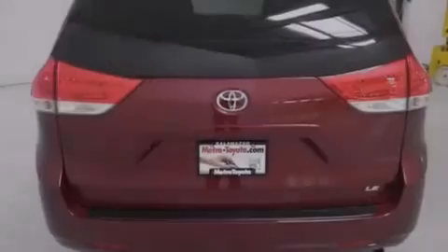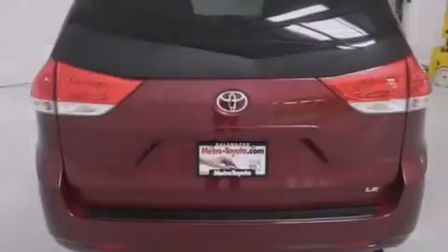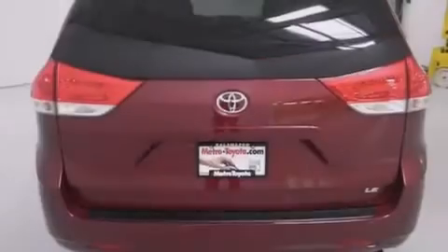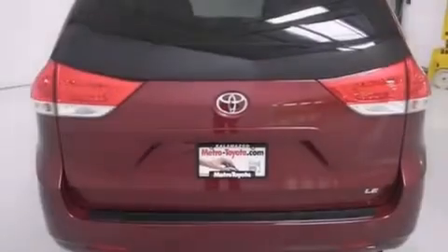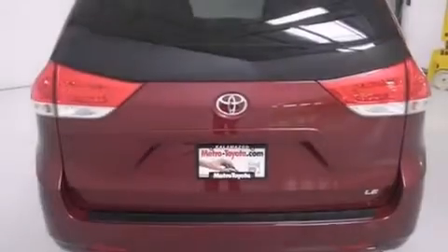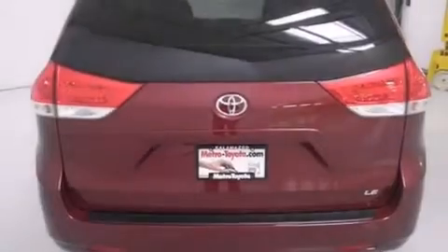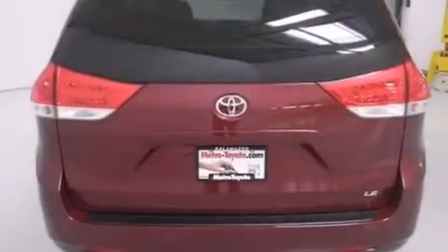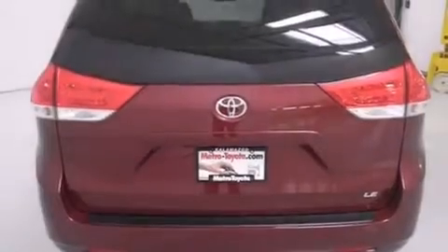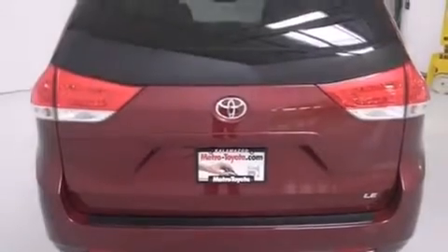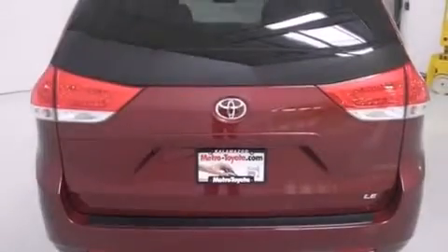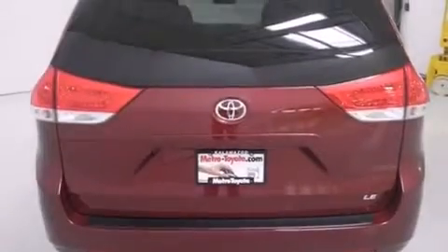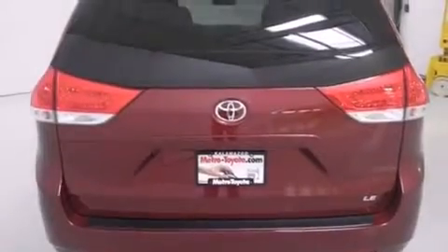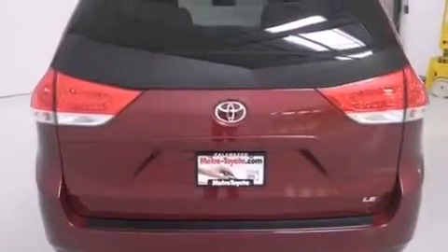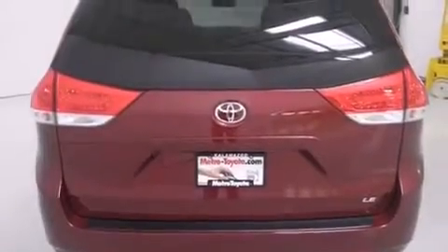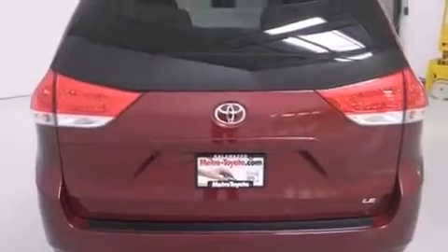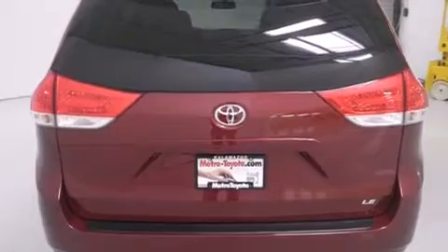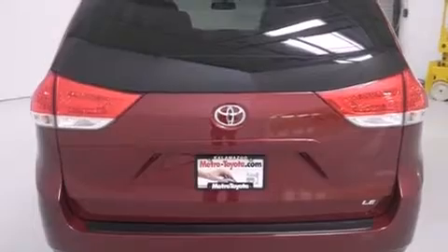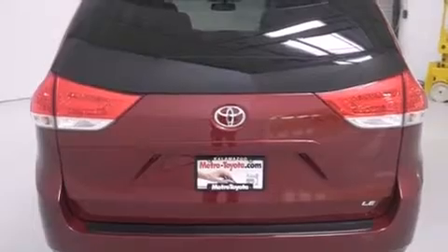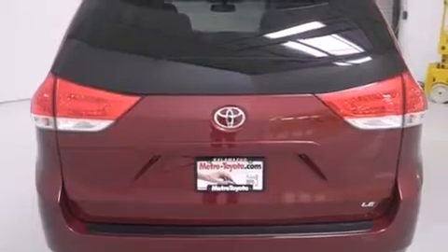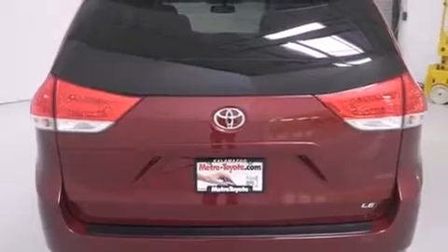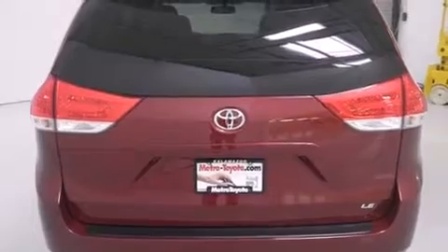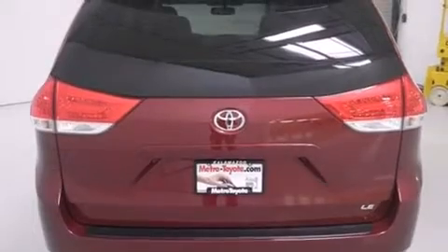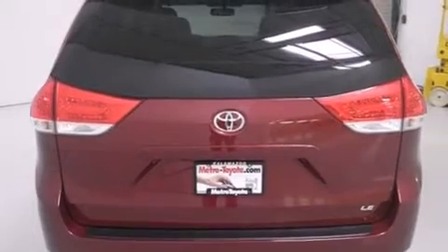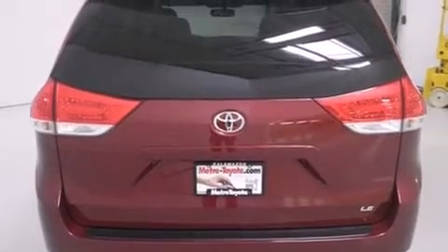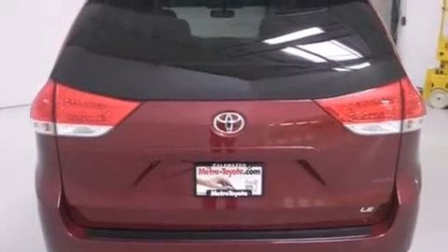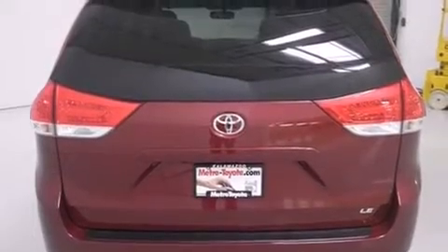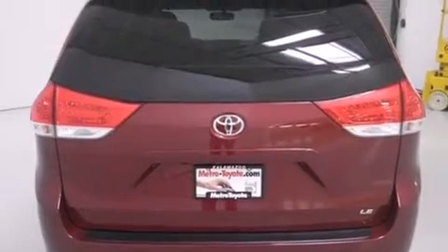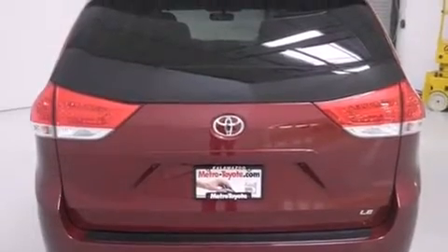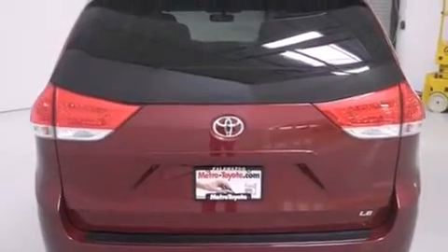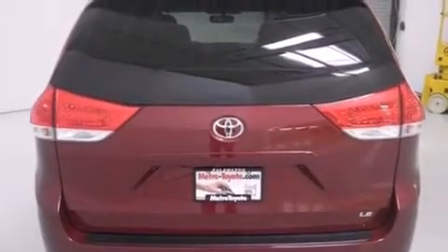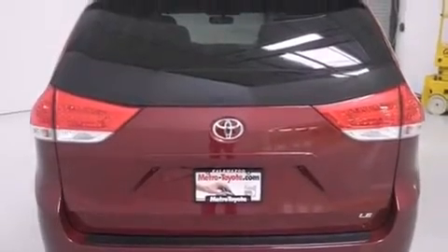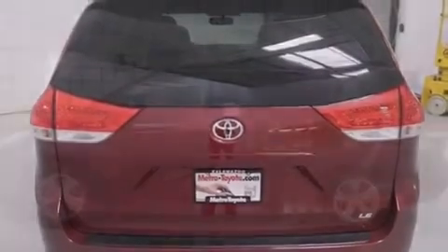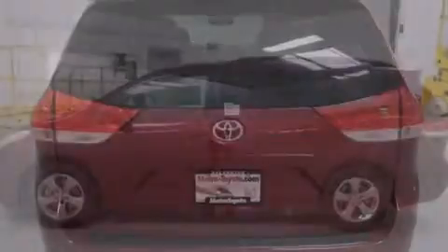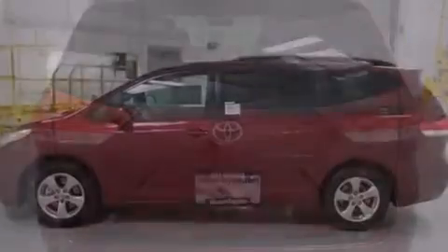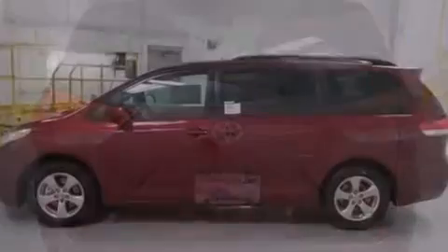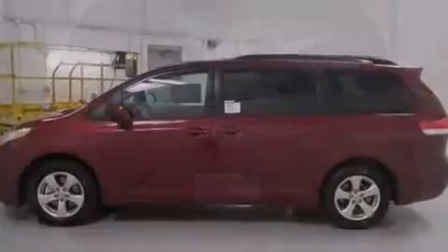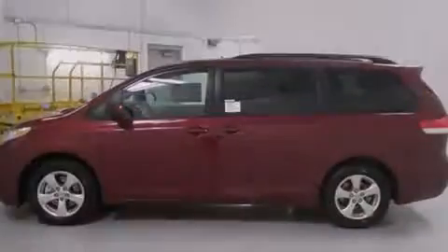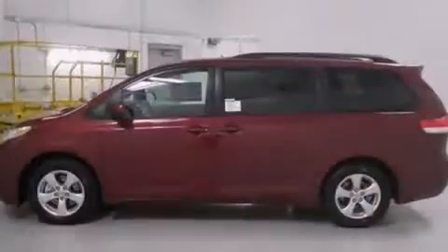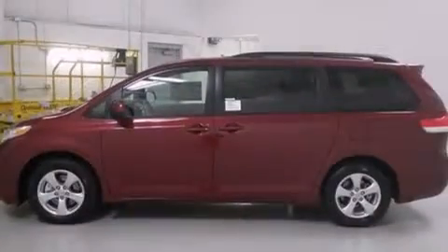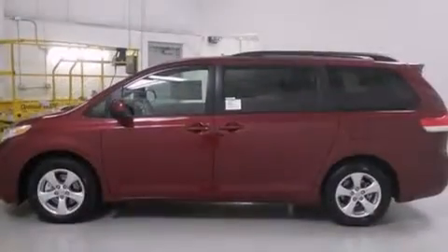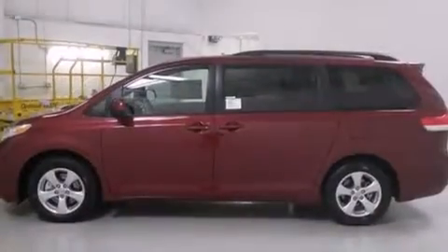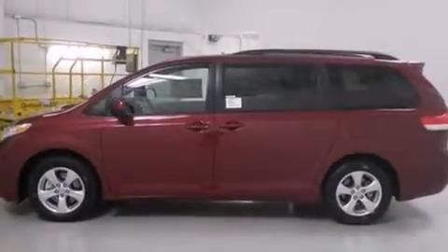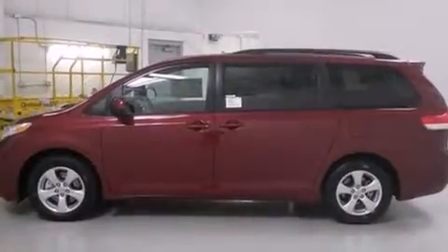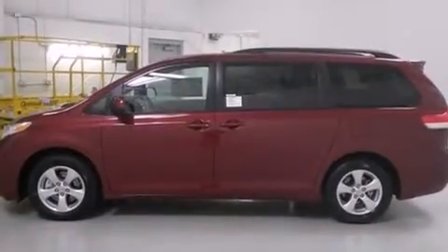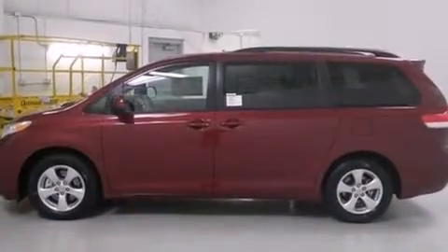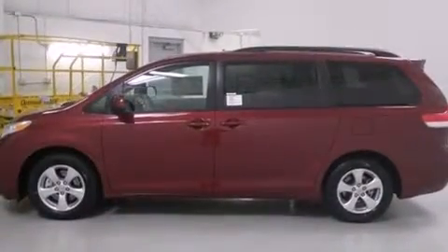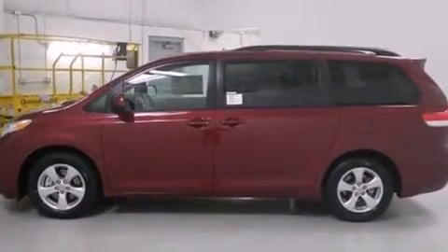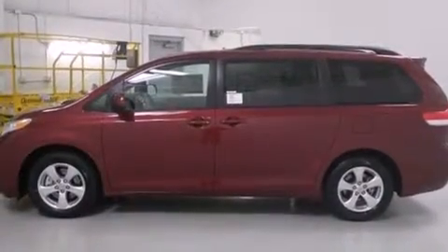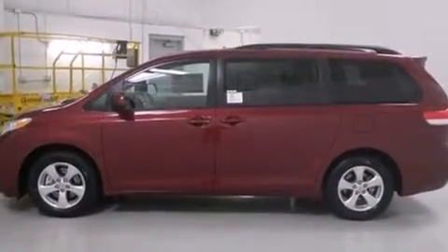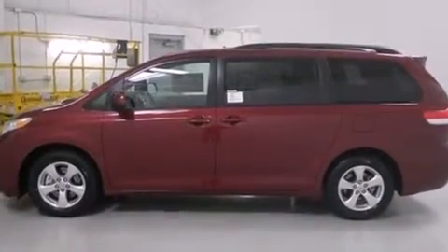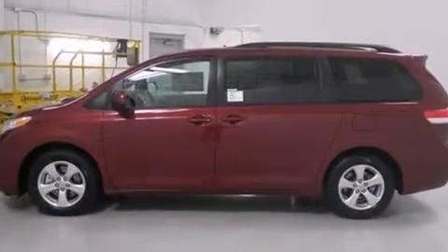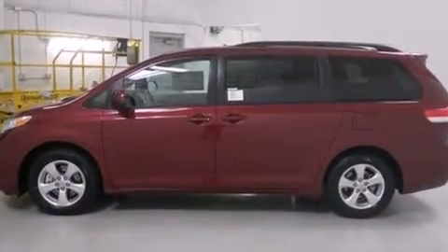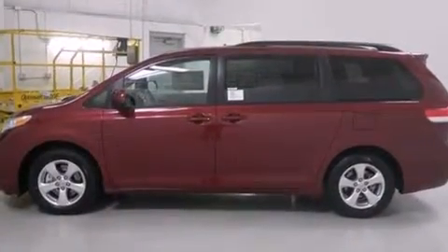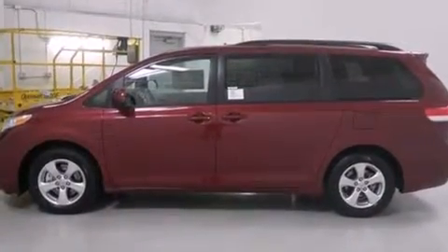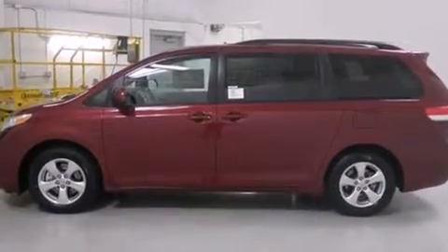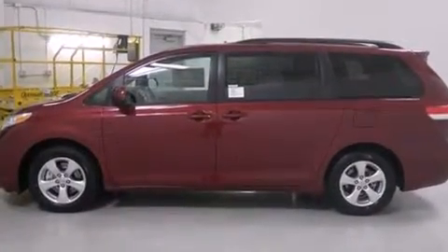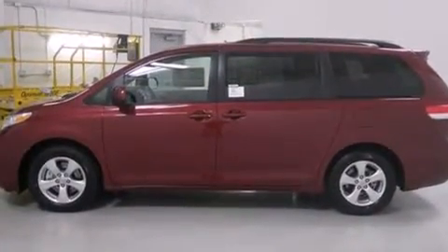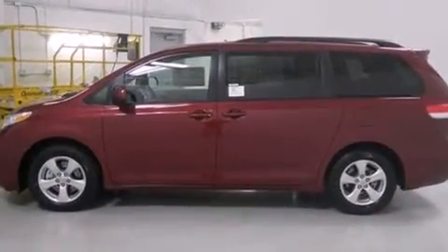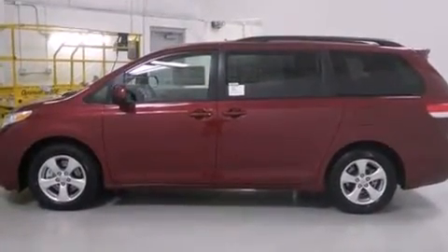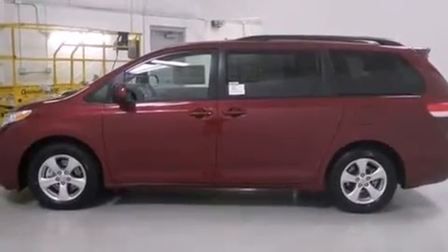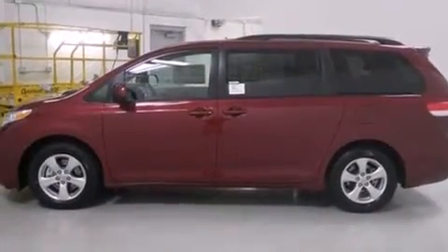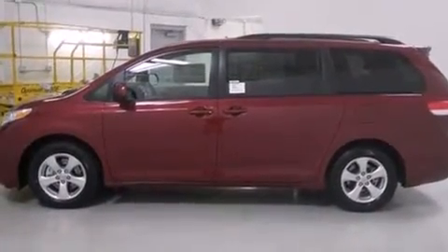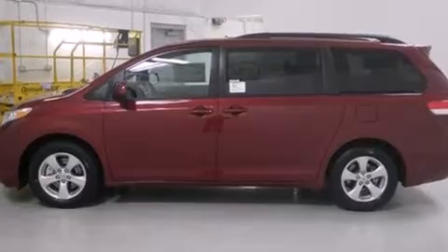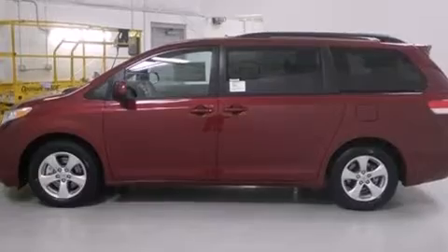Full power accessories, a rear spoiler, traction control, an anti-lock braking system, and third-row seating.